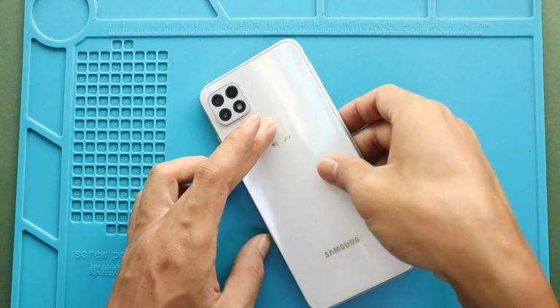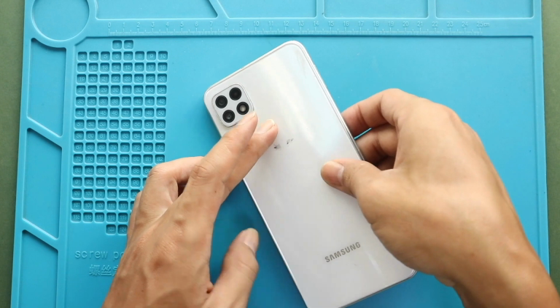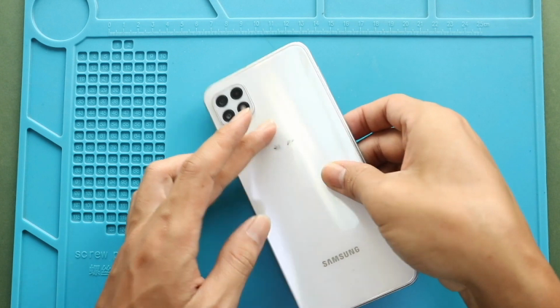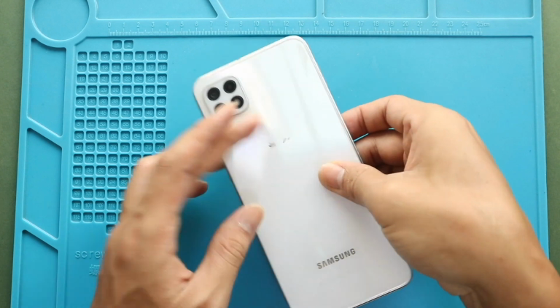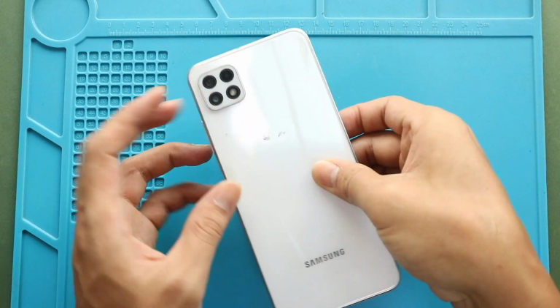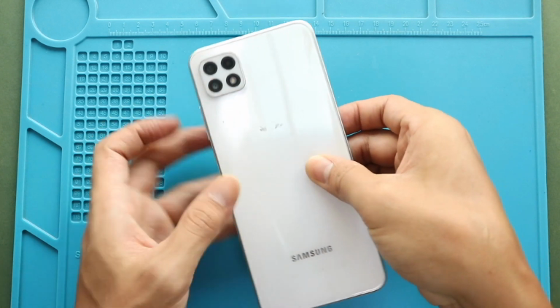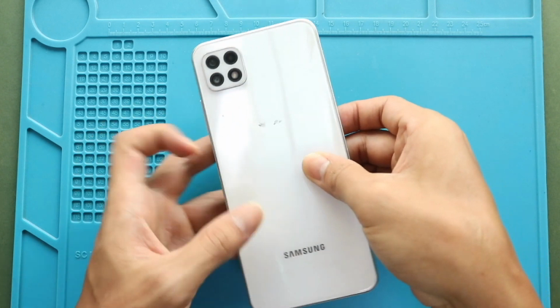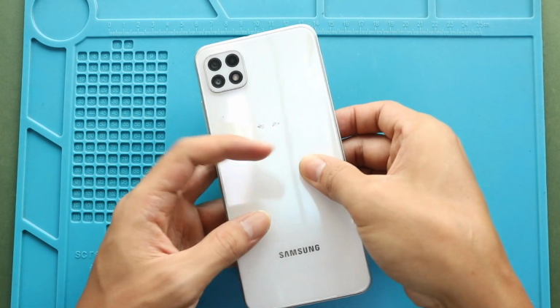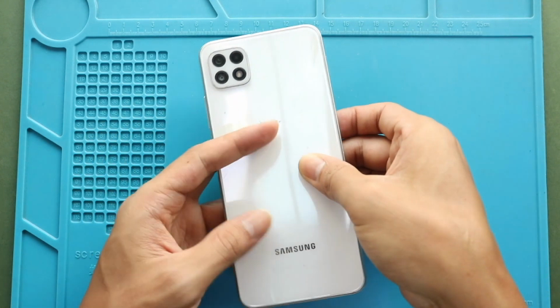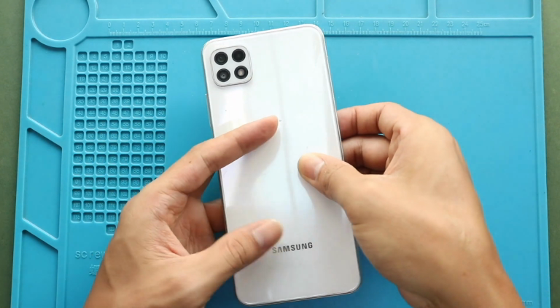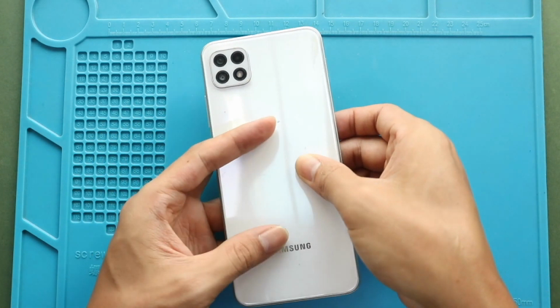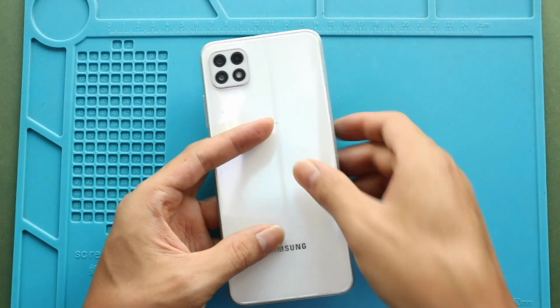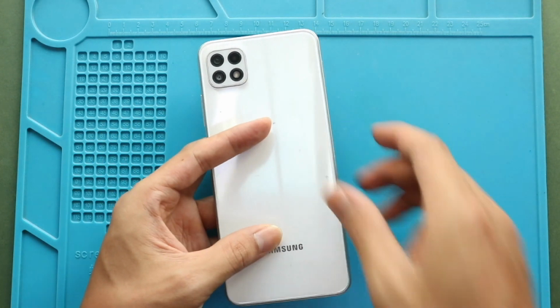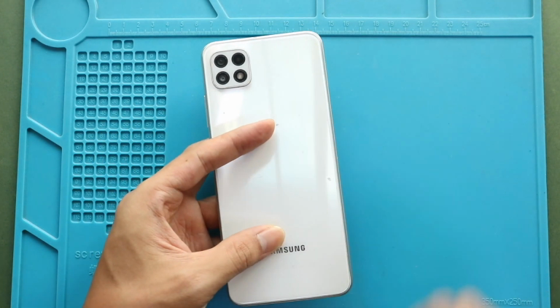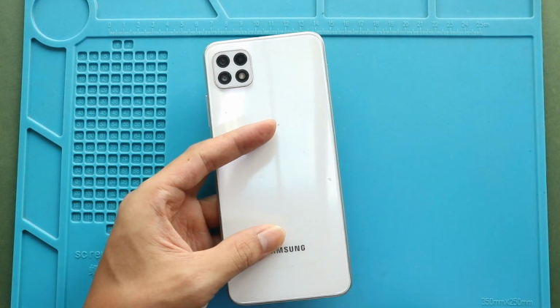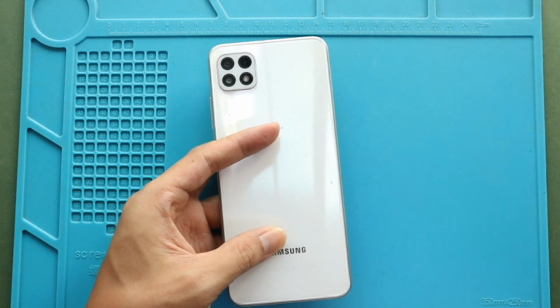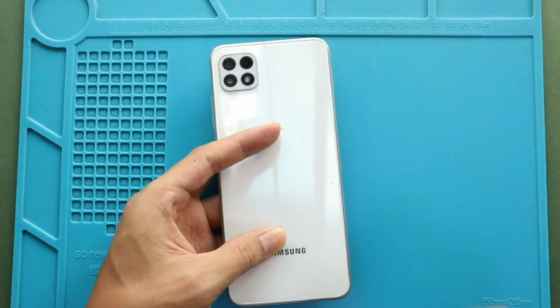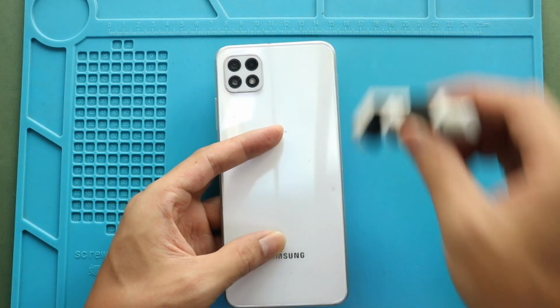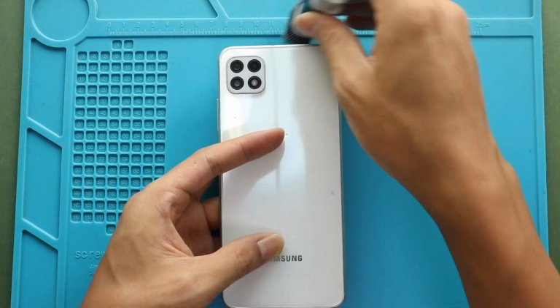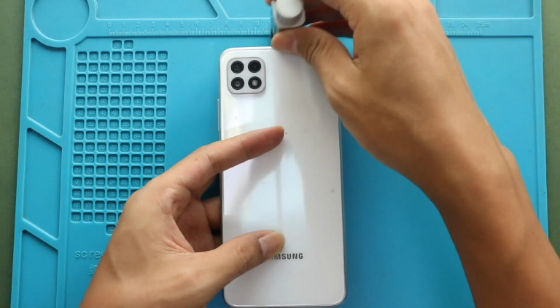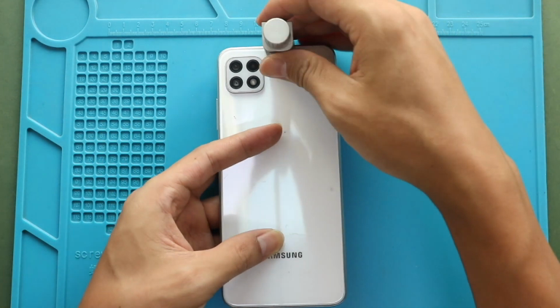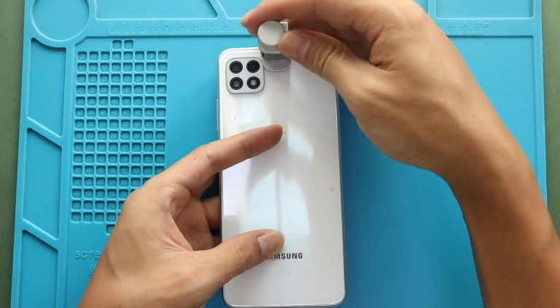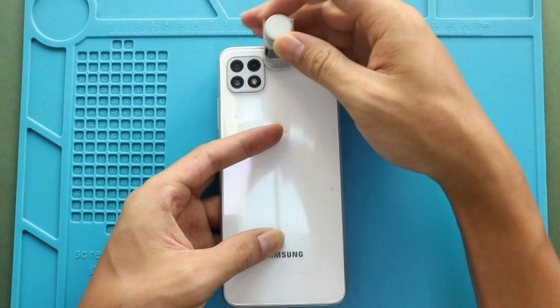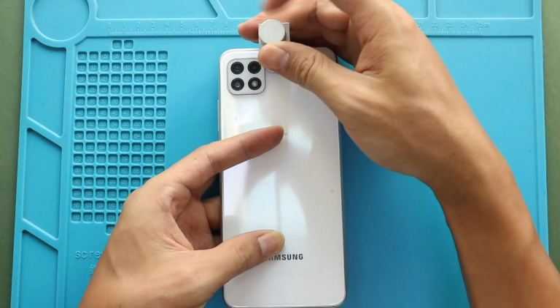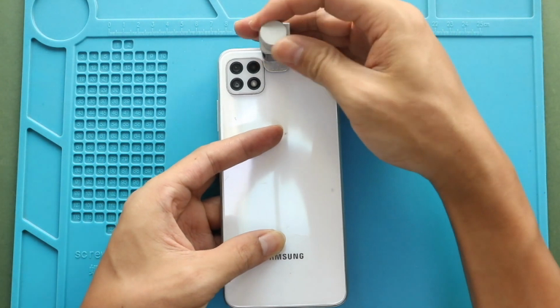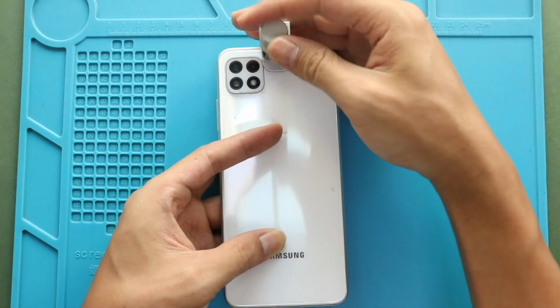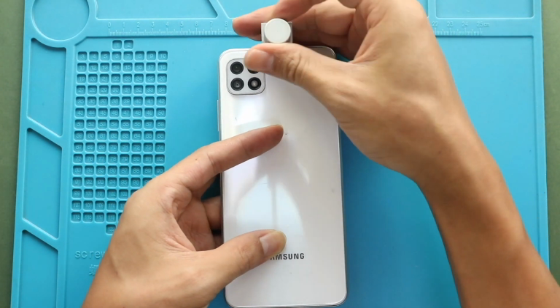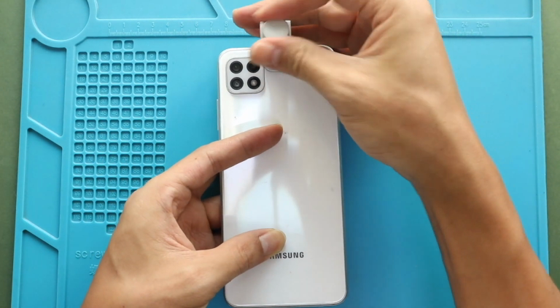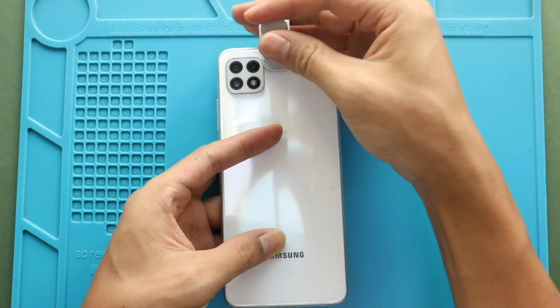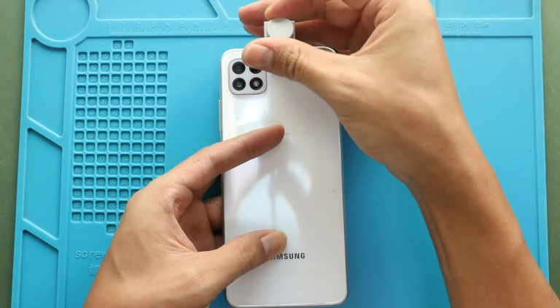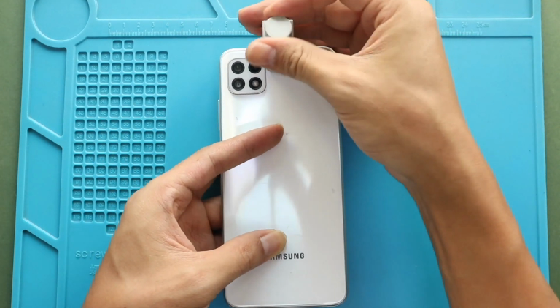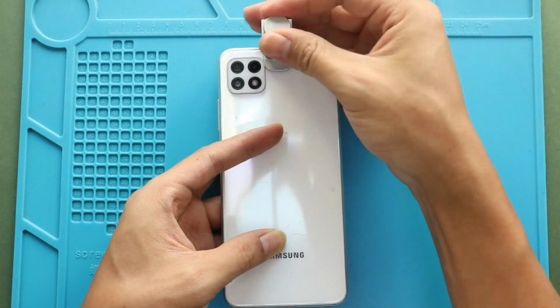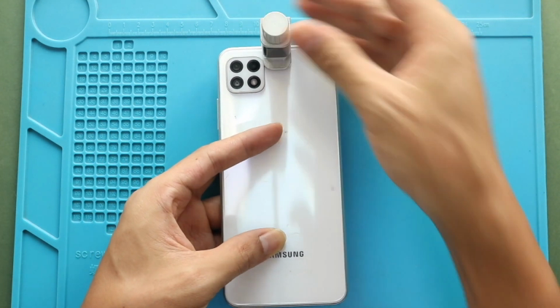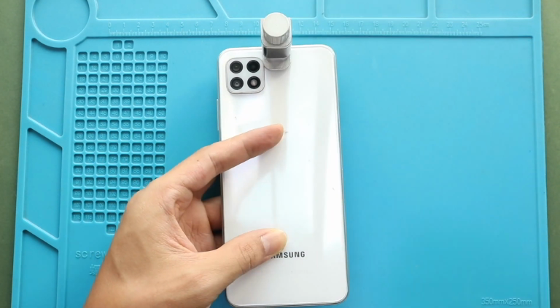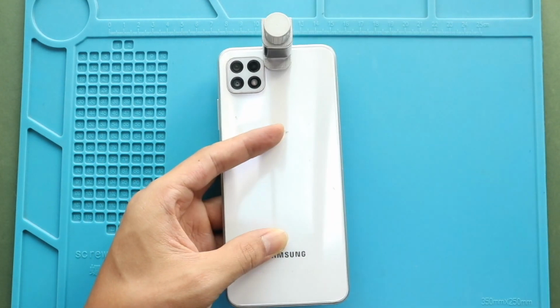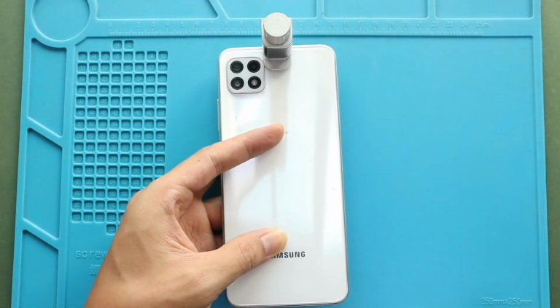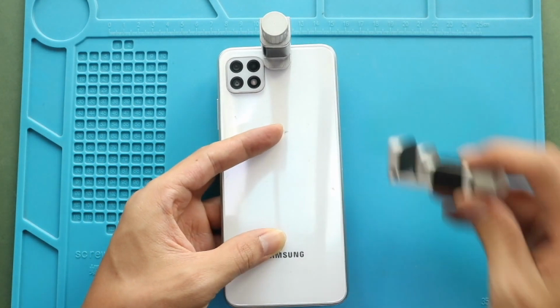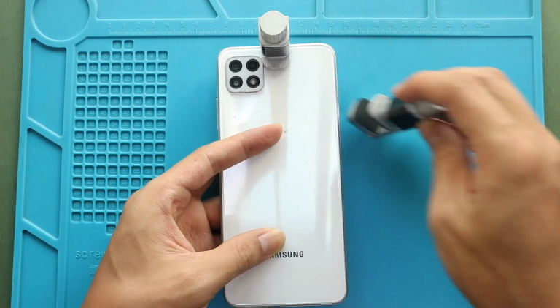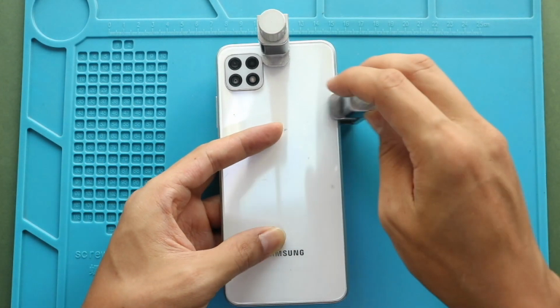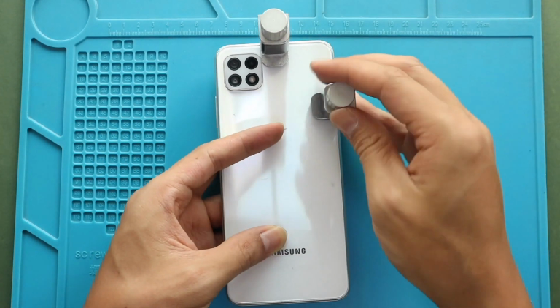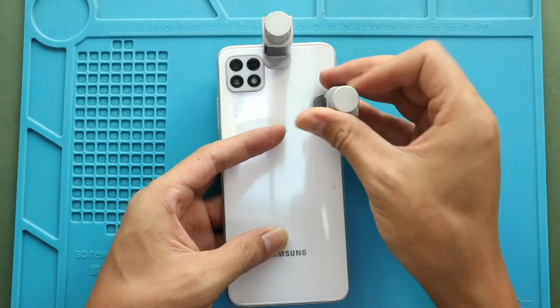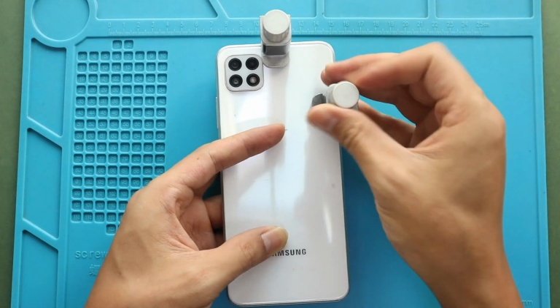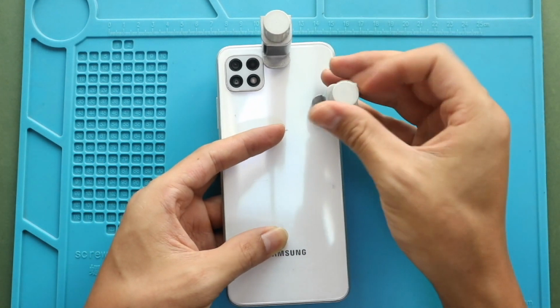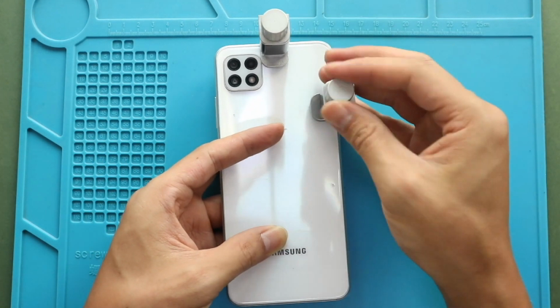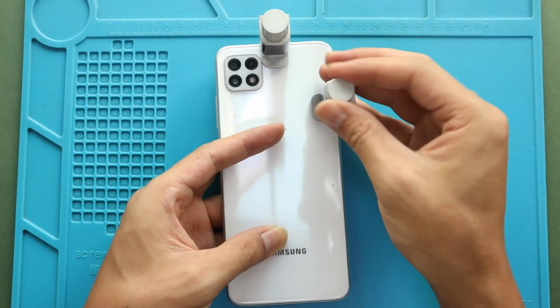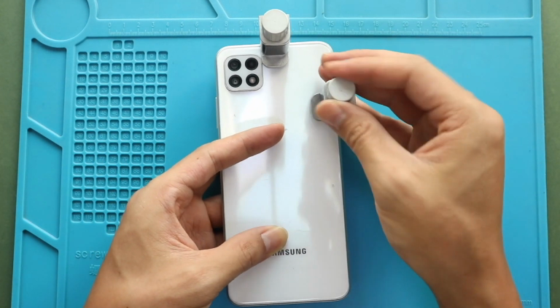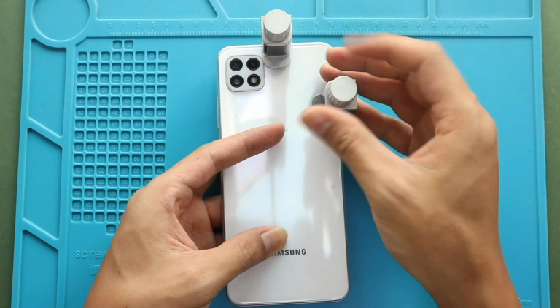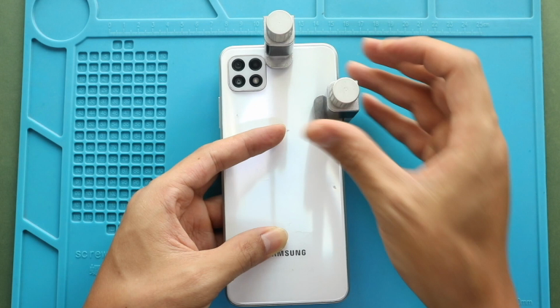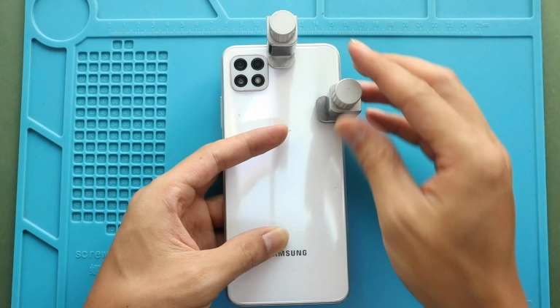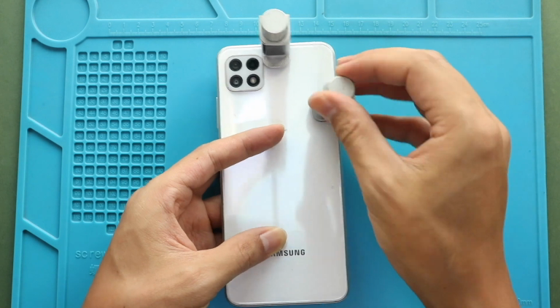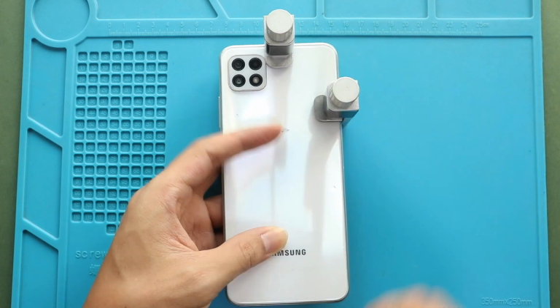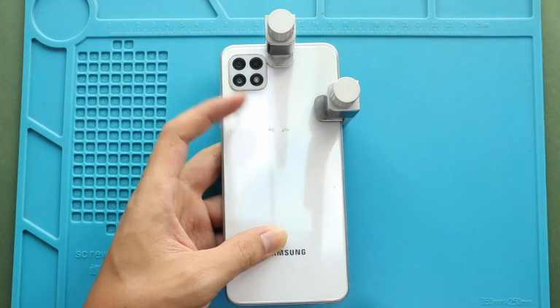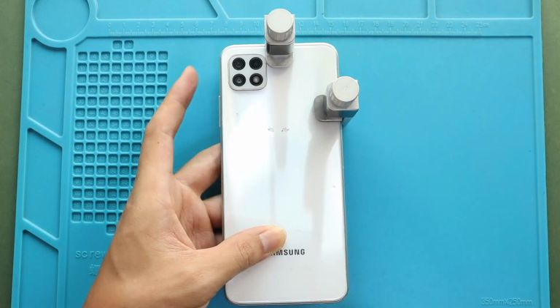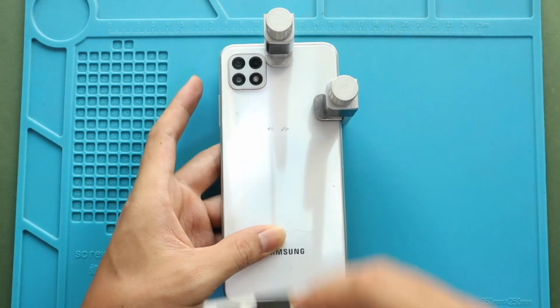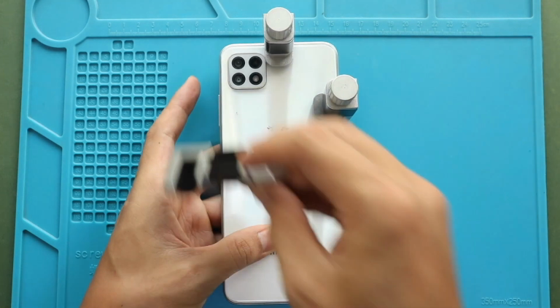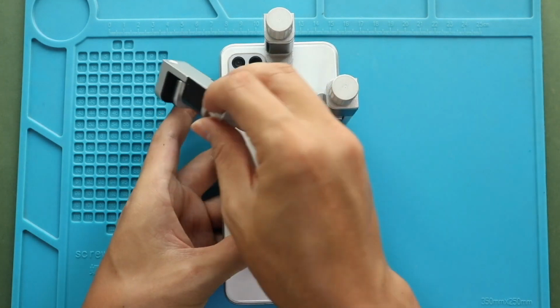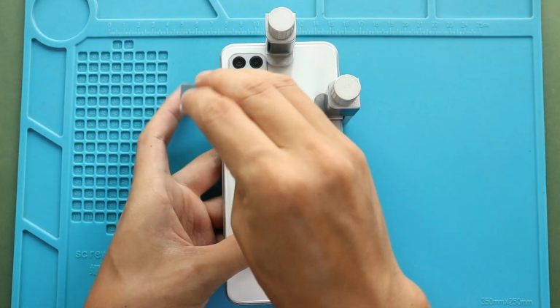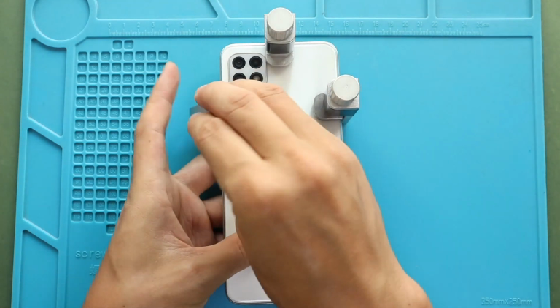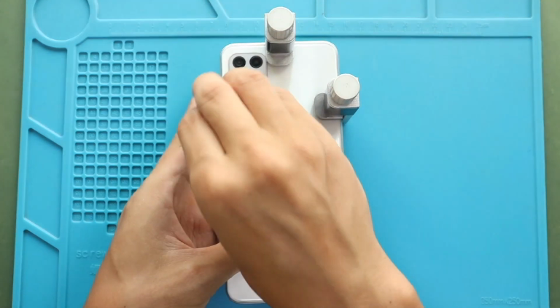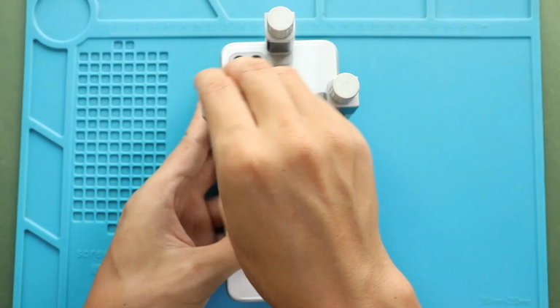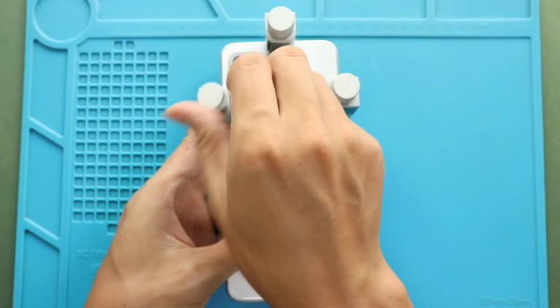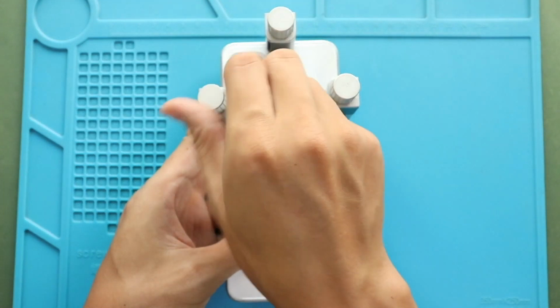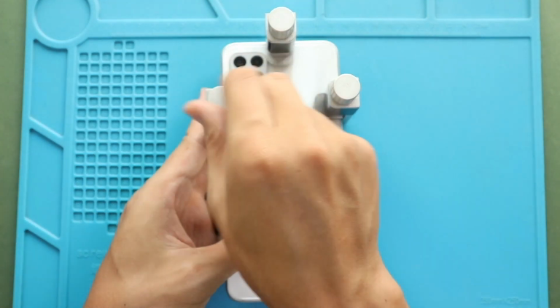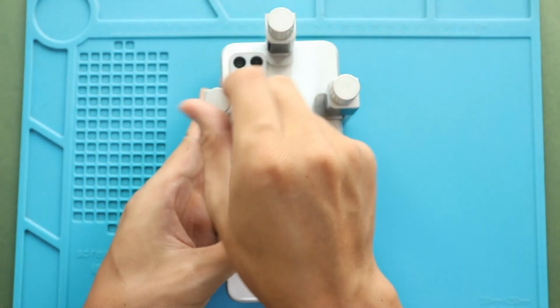Finally, press the back cover firmly to the body to secure it. If needed, you can use some rubber bands and leave them for some time.